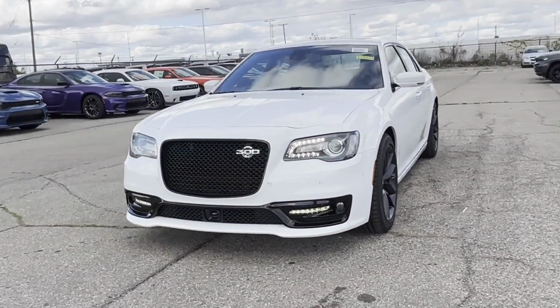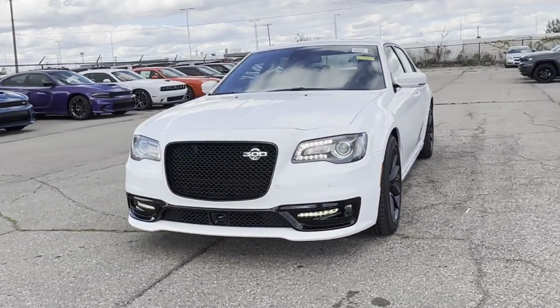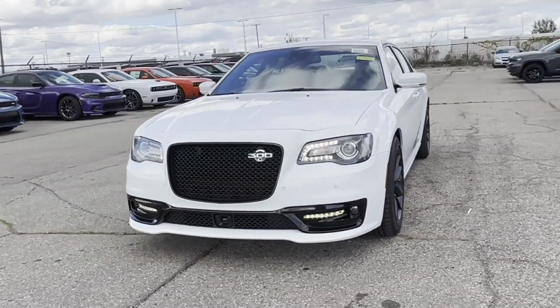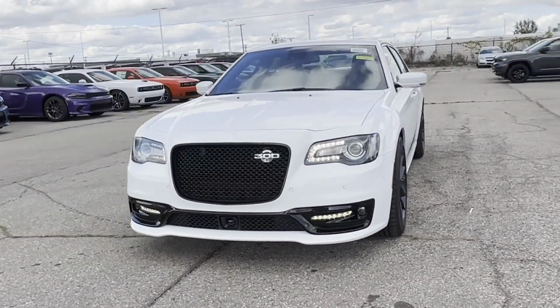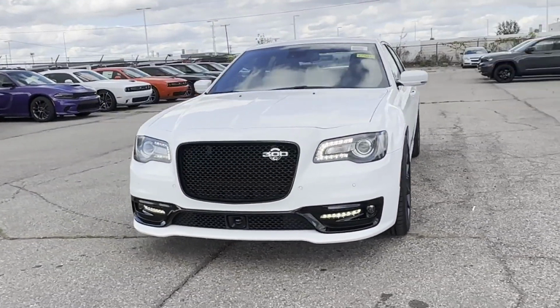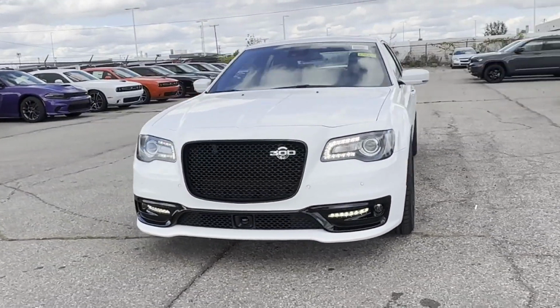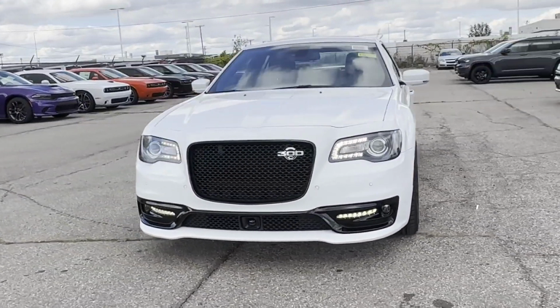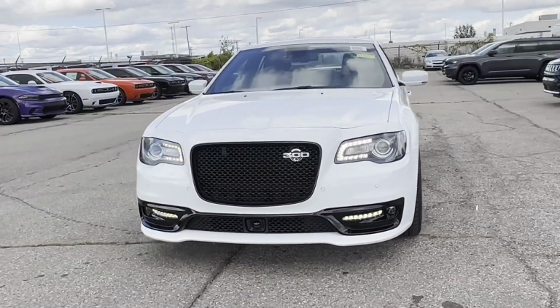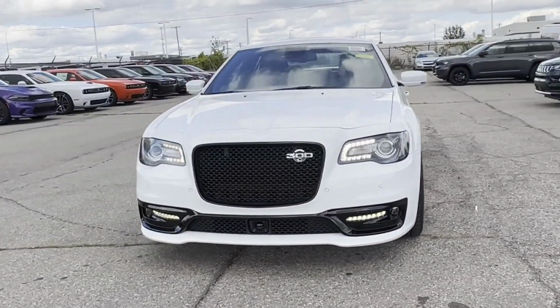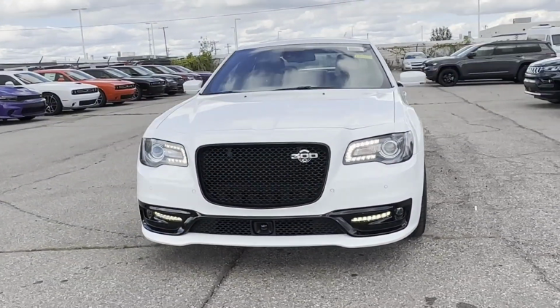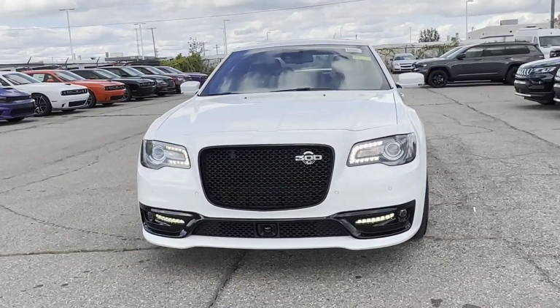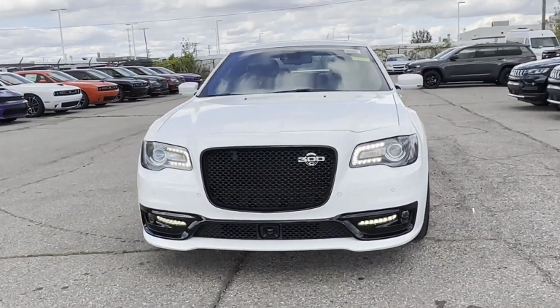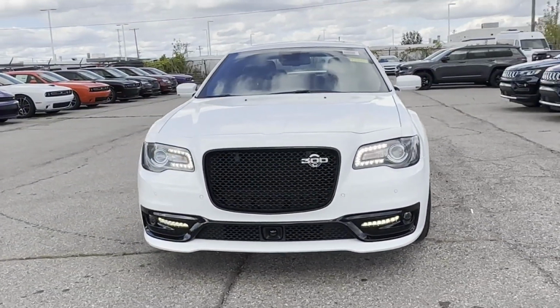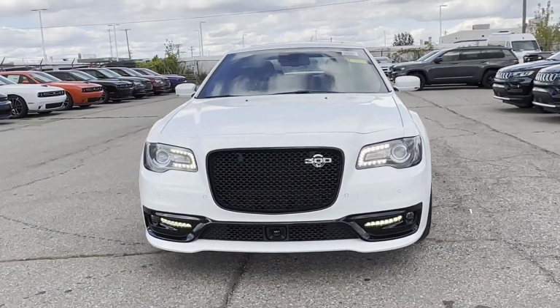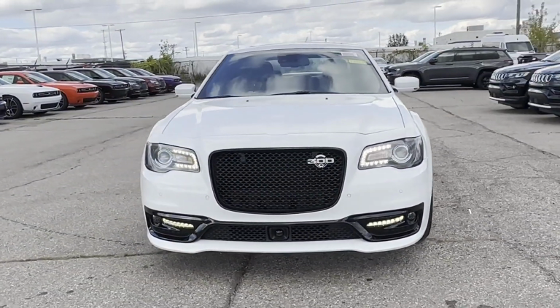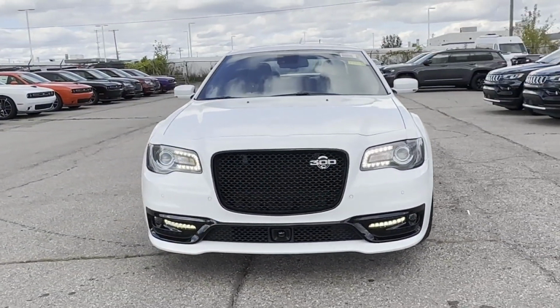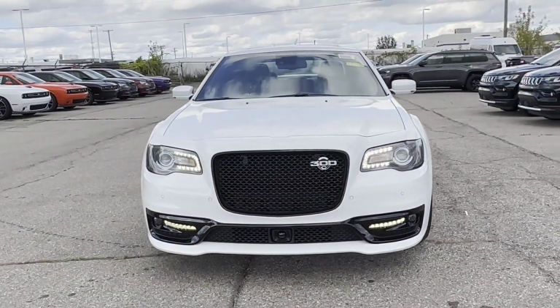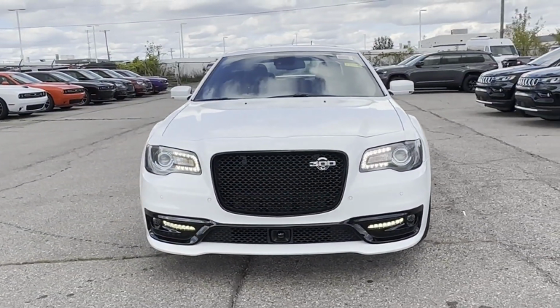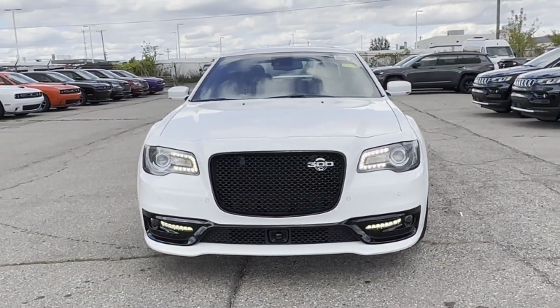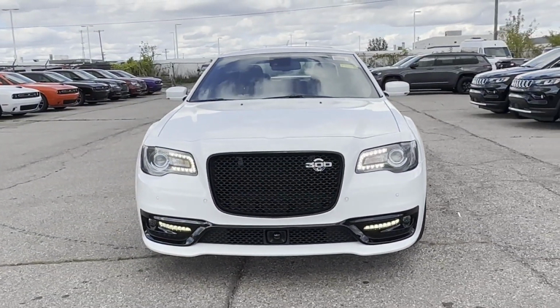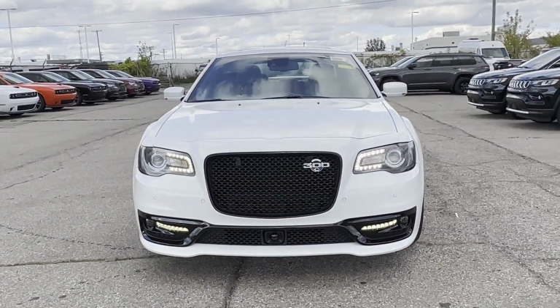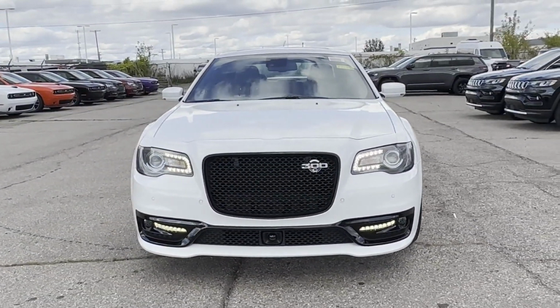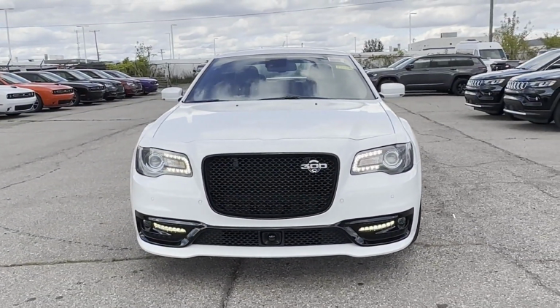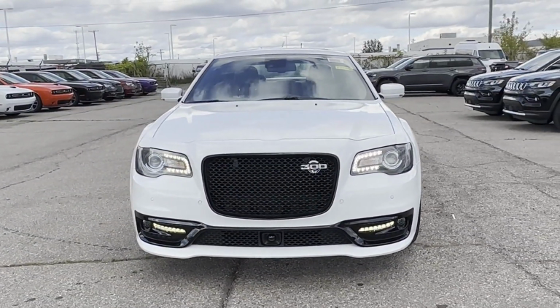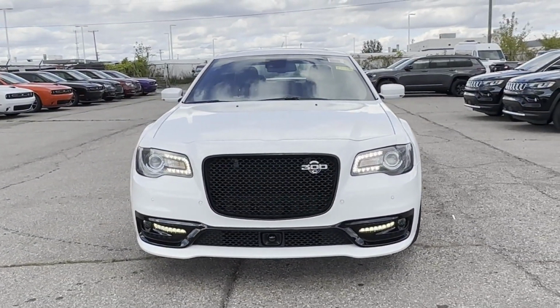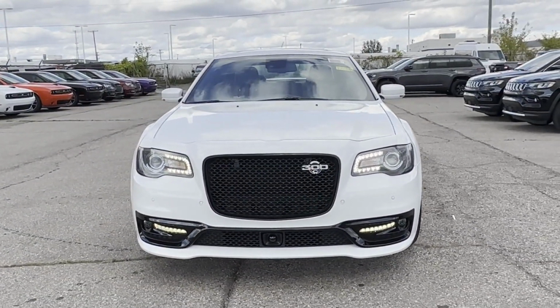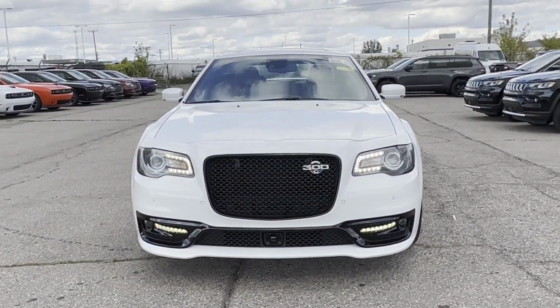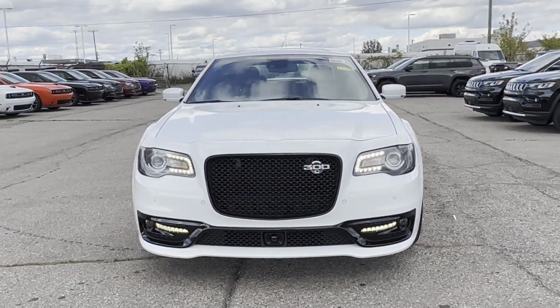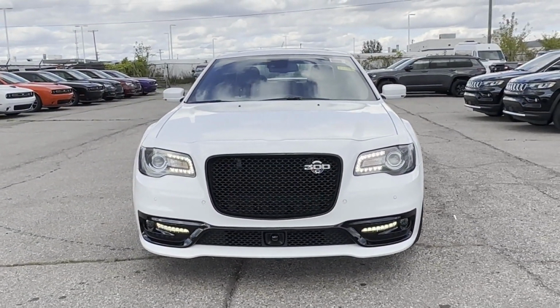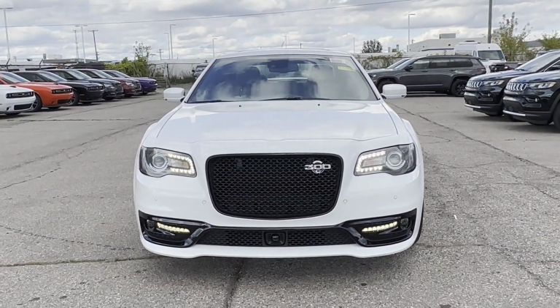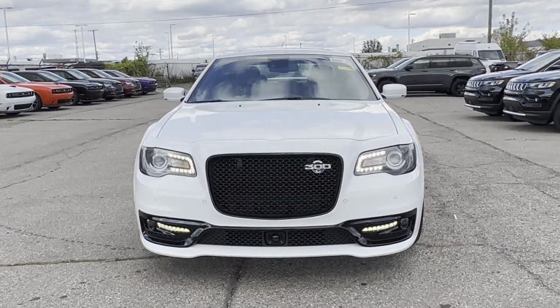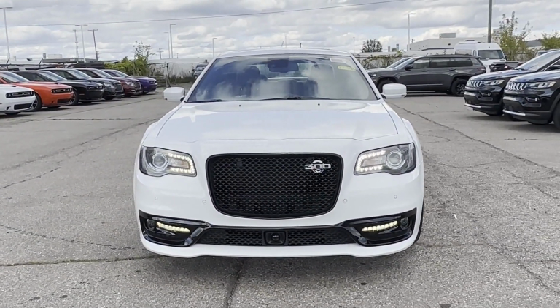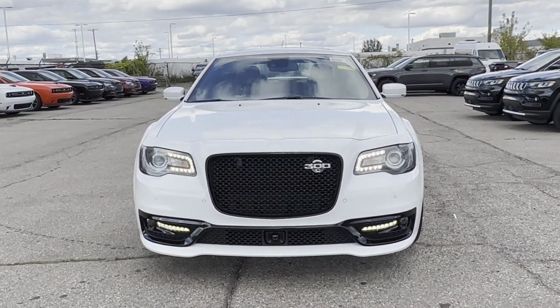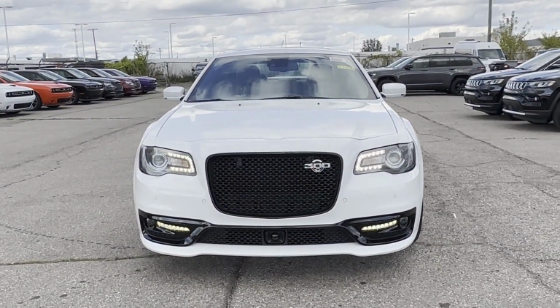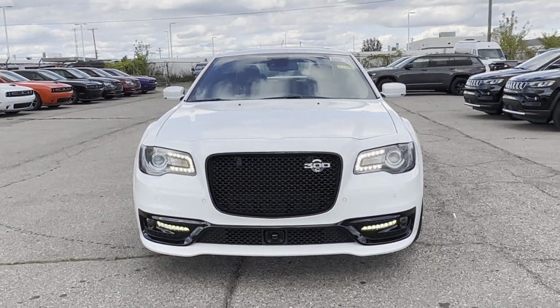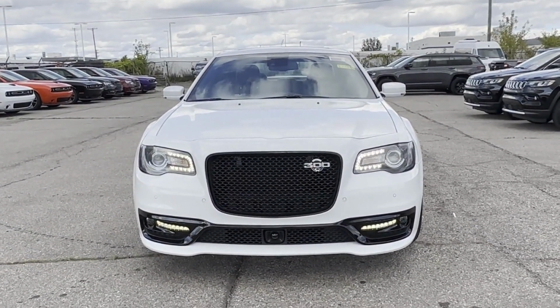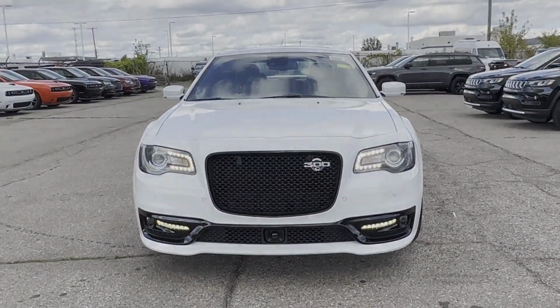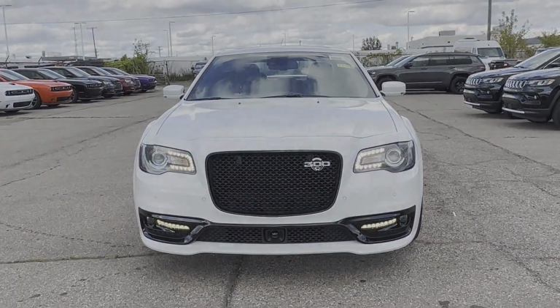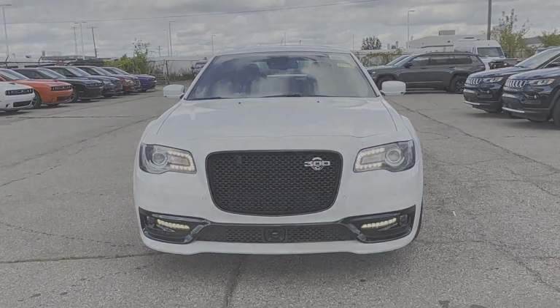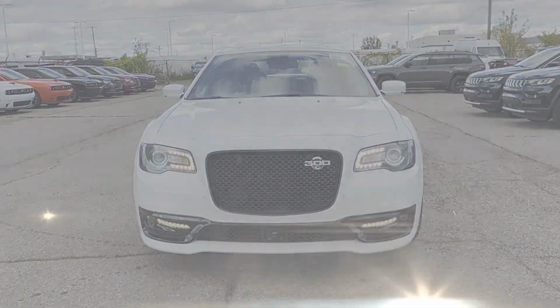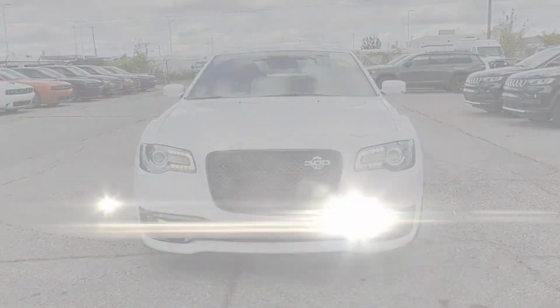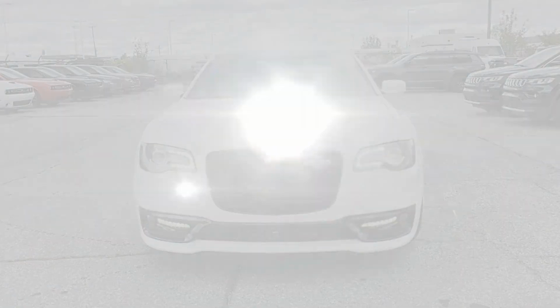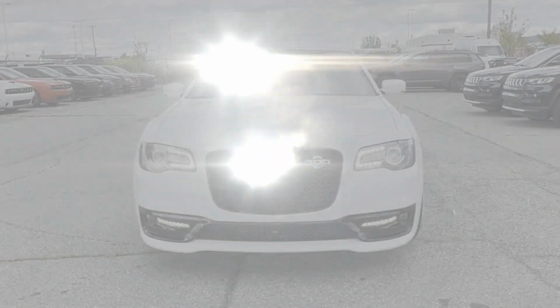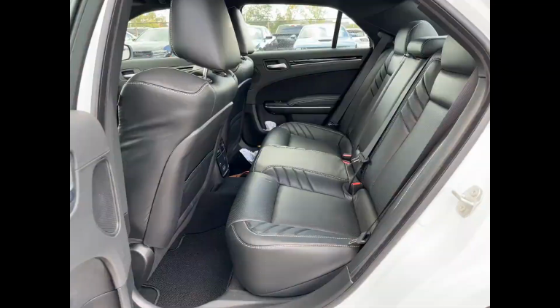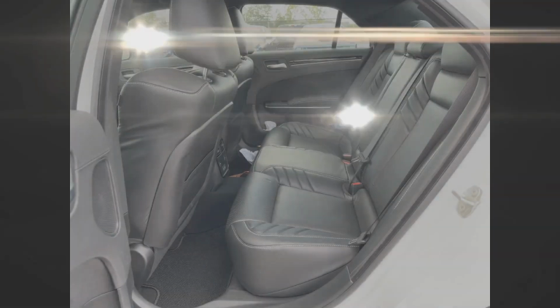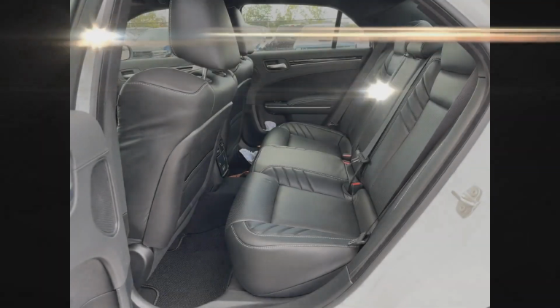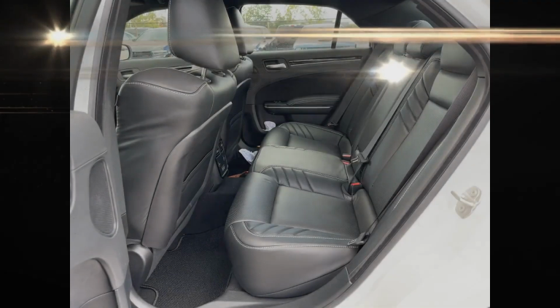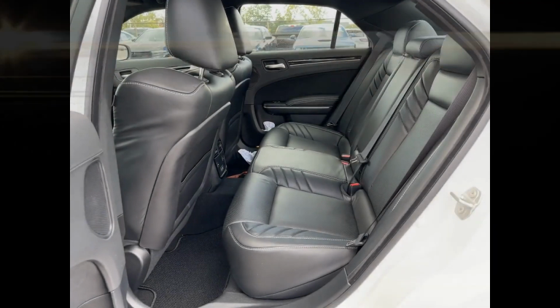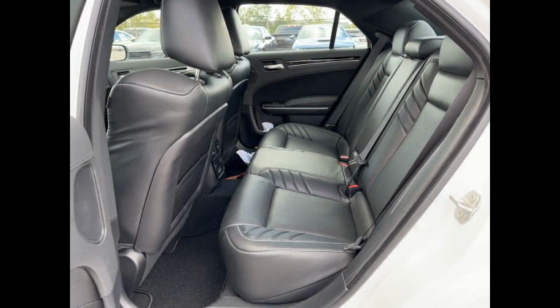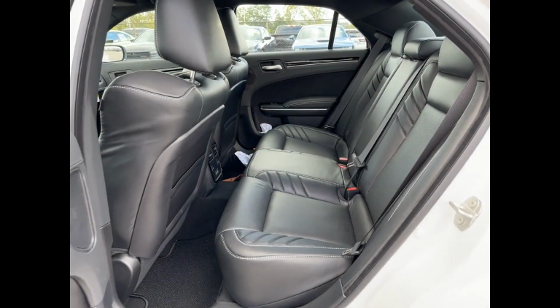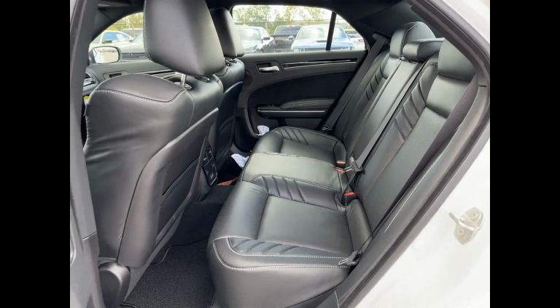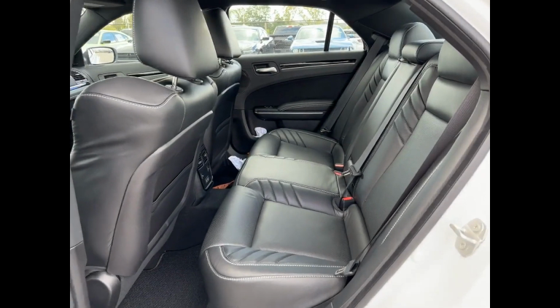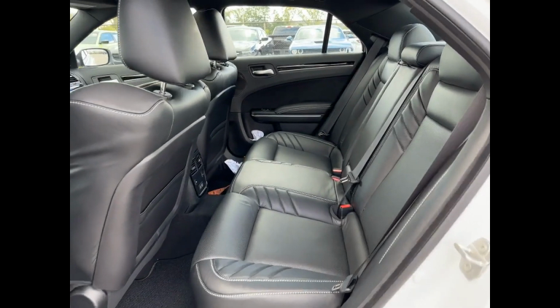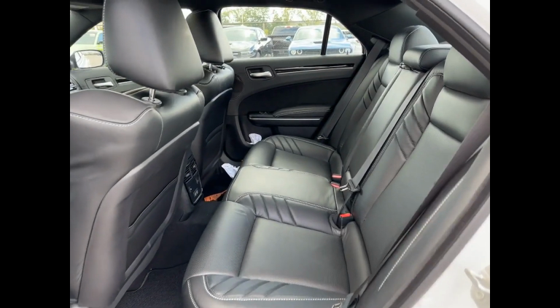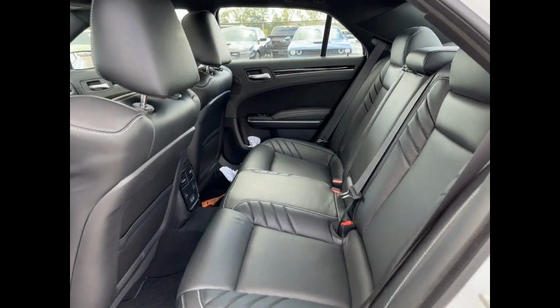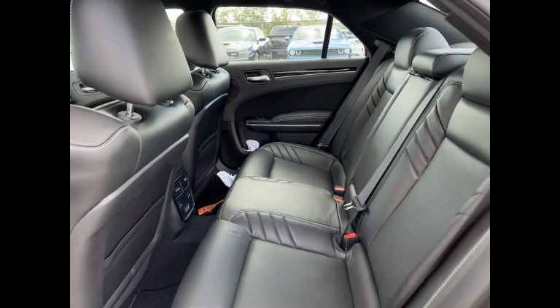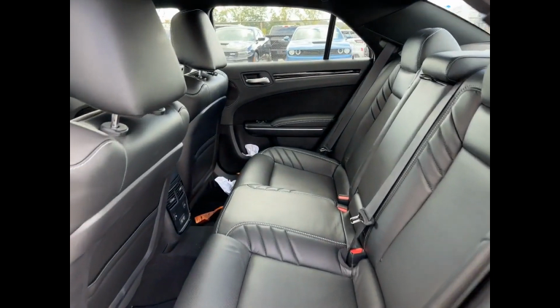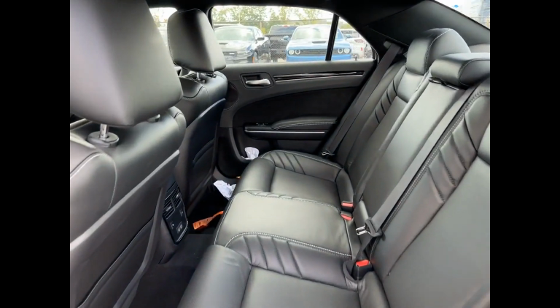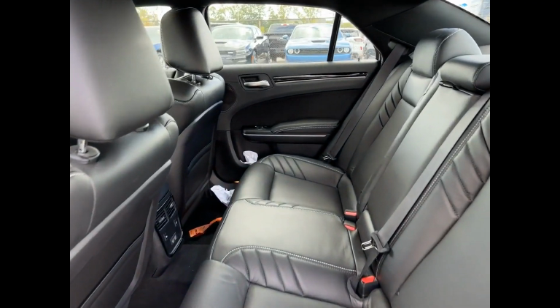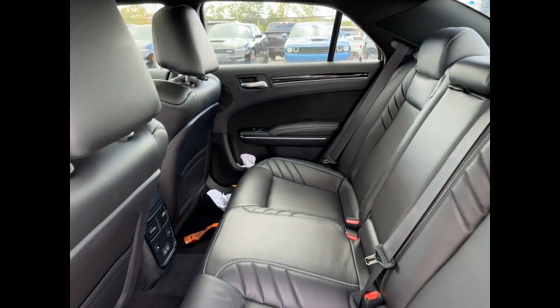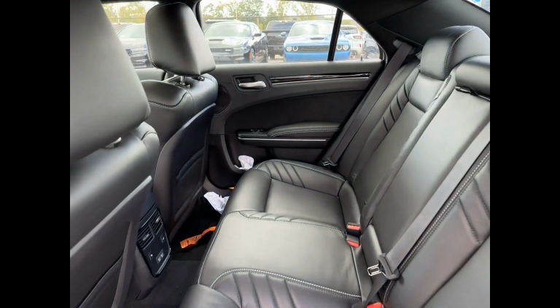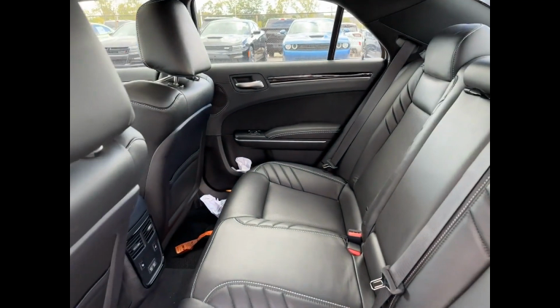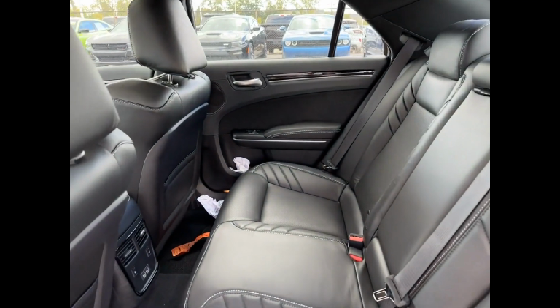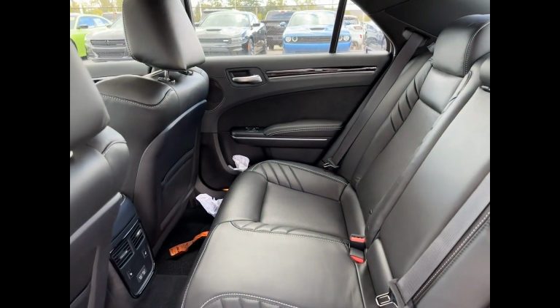Heated side view mirrors, leather seats, panoramic roof, moon roof. Visit us to take home the car of your dreams.